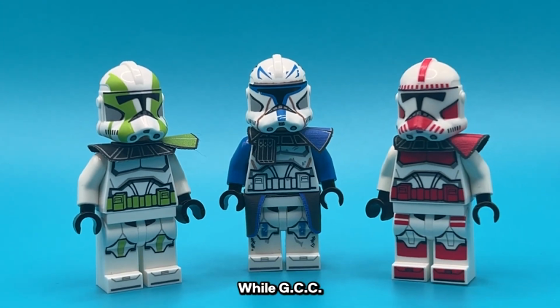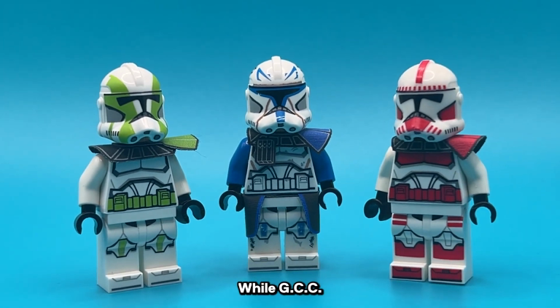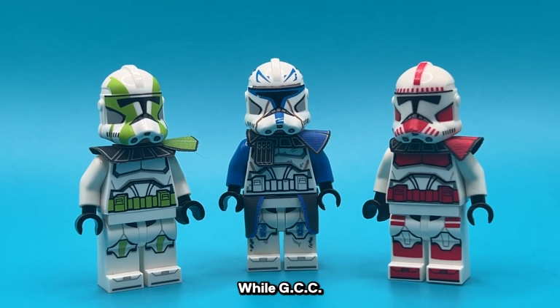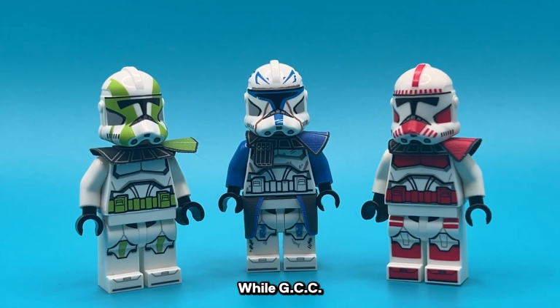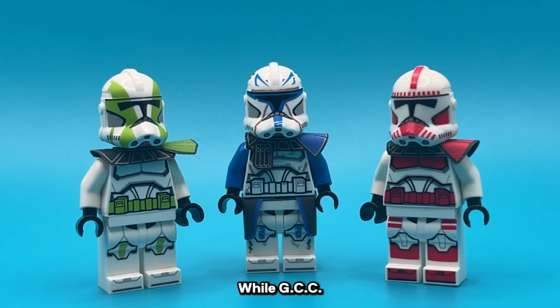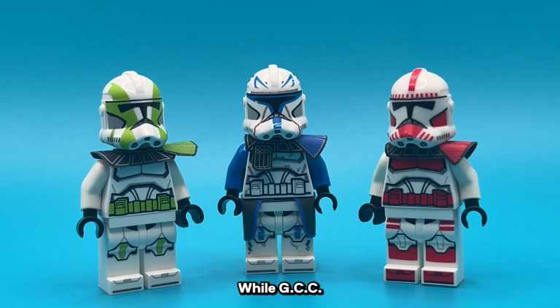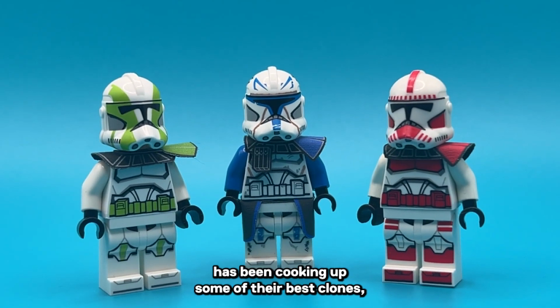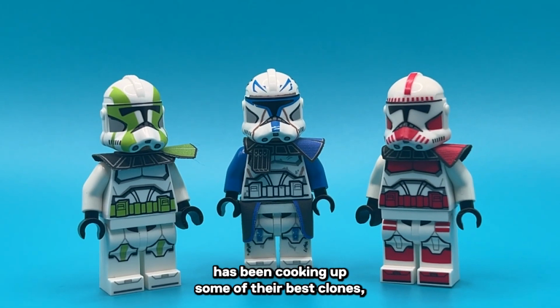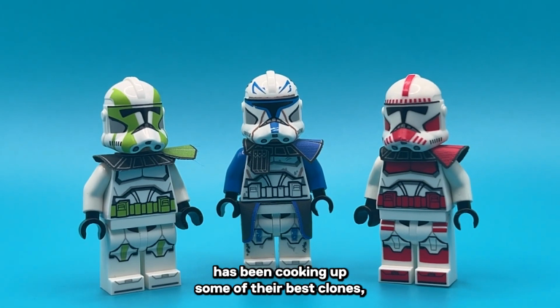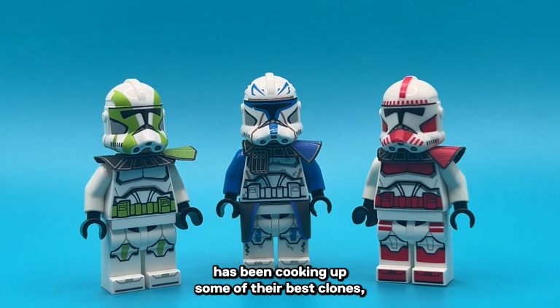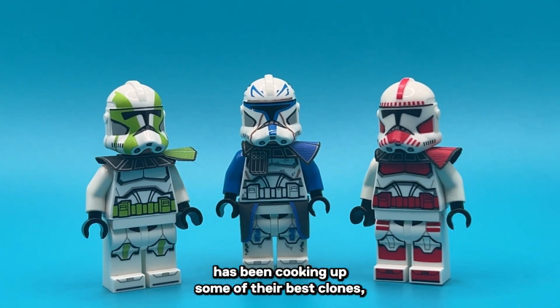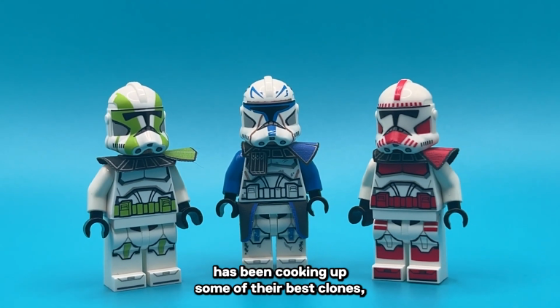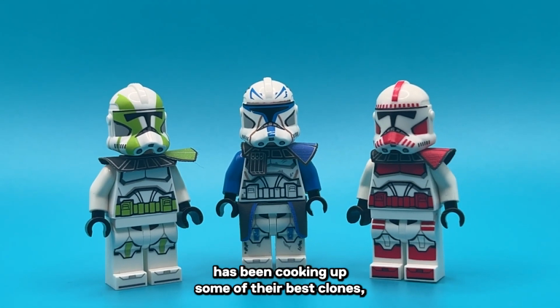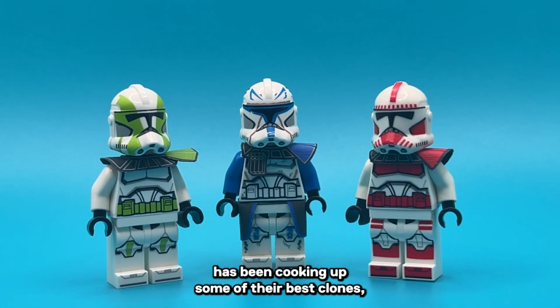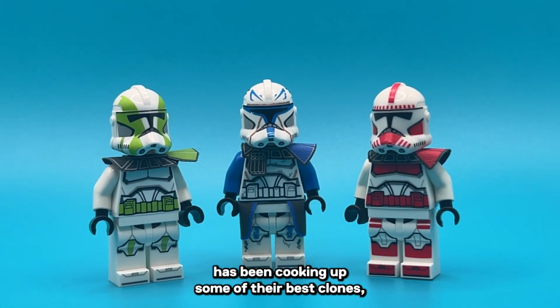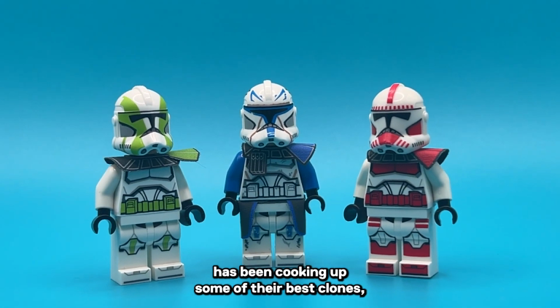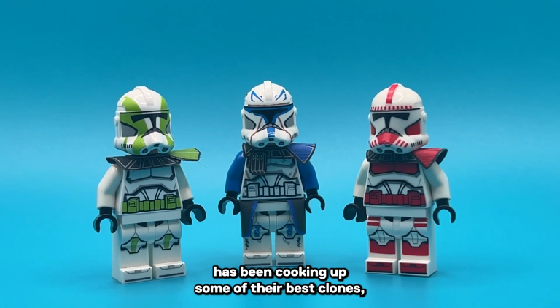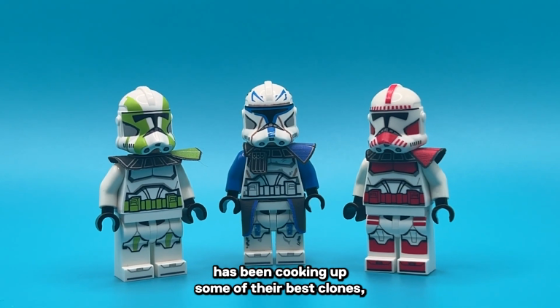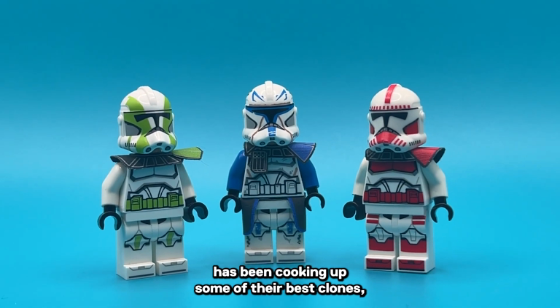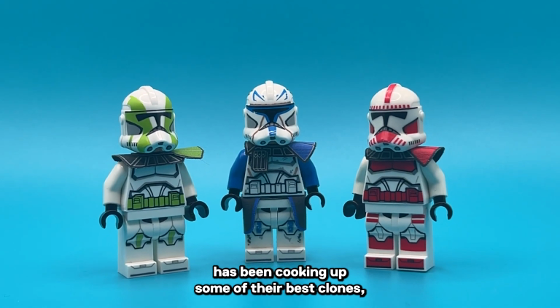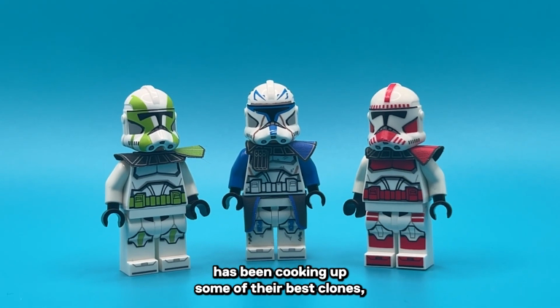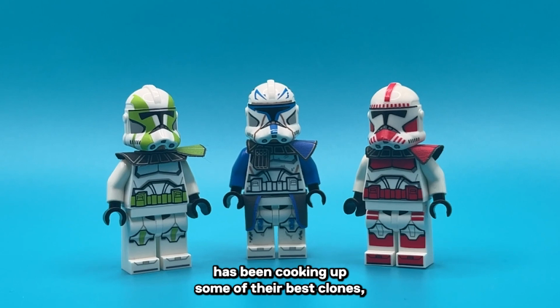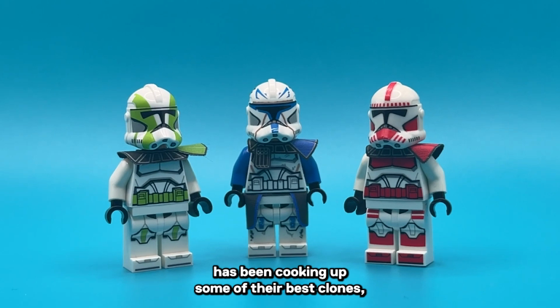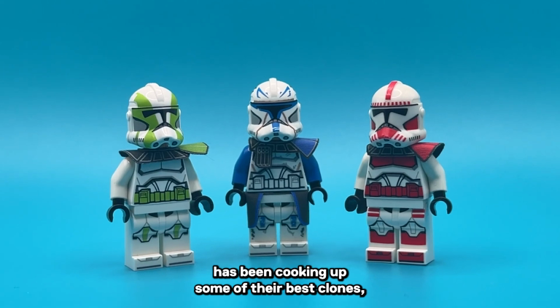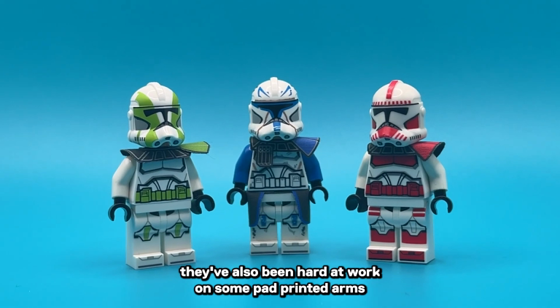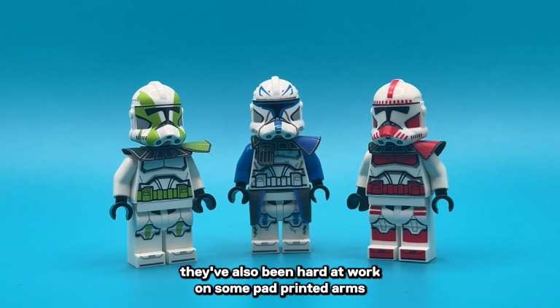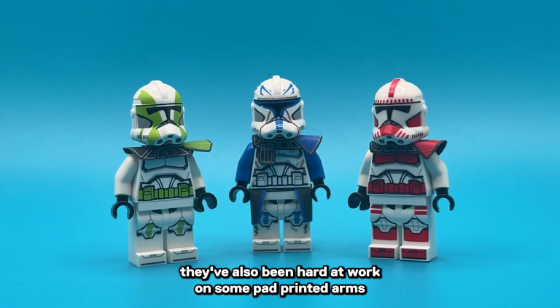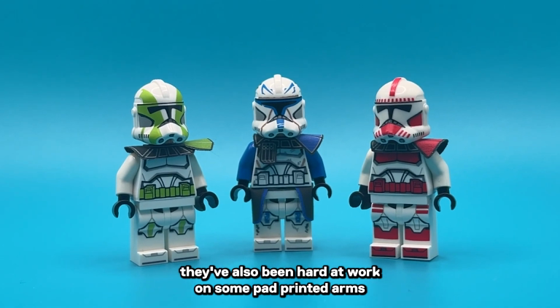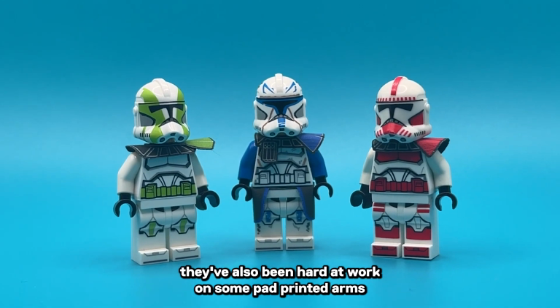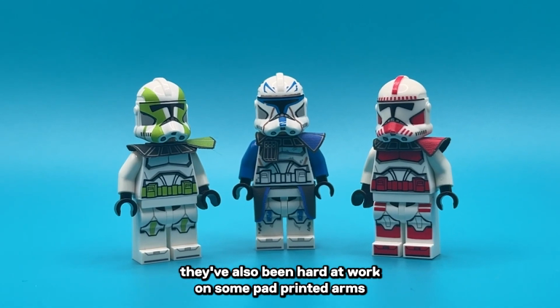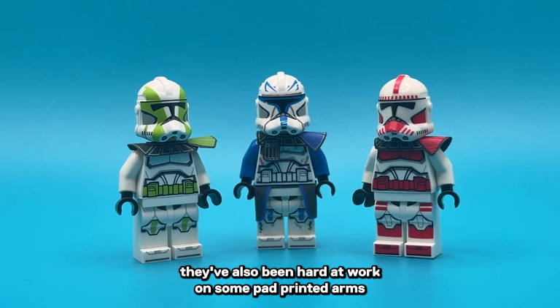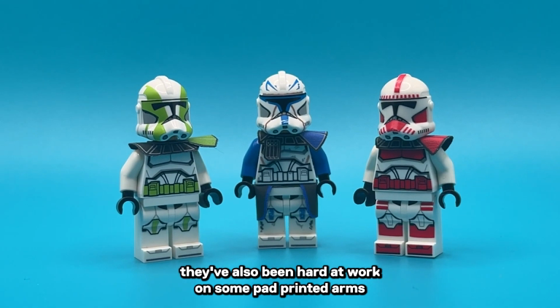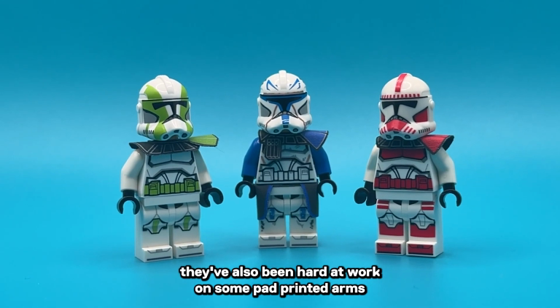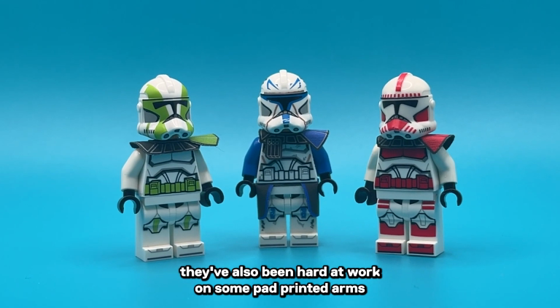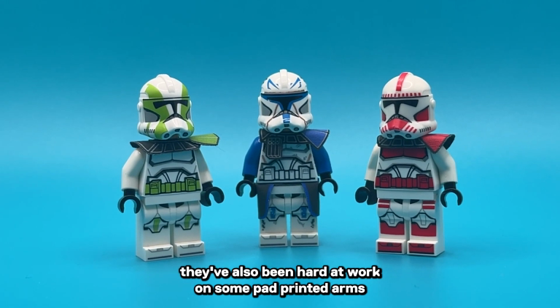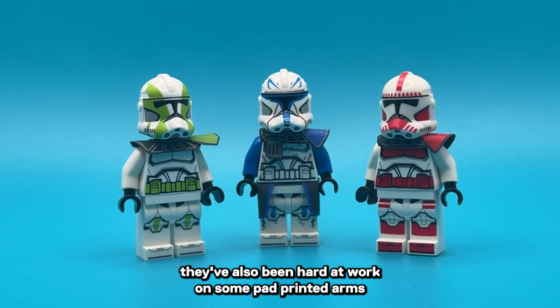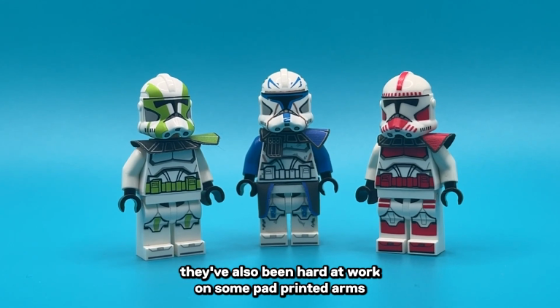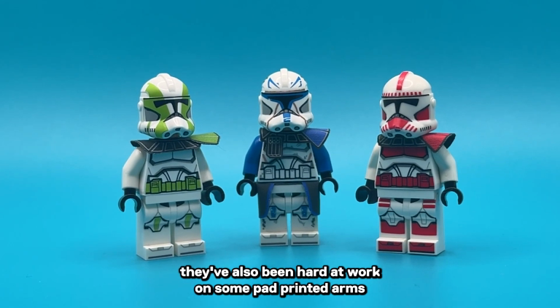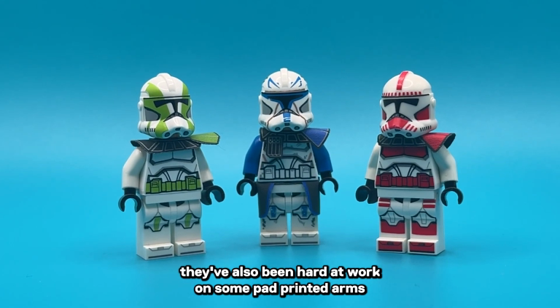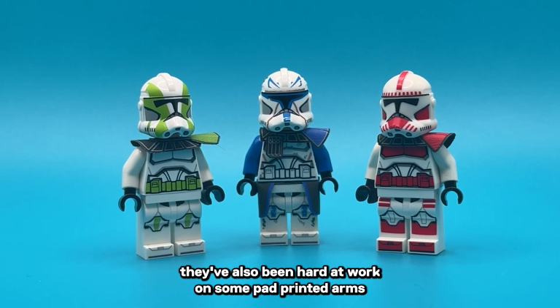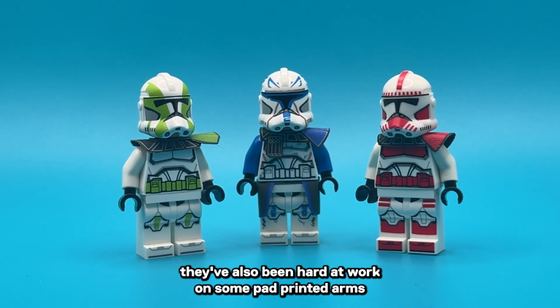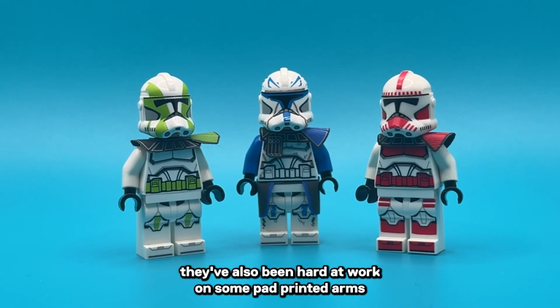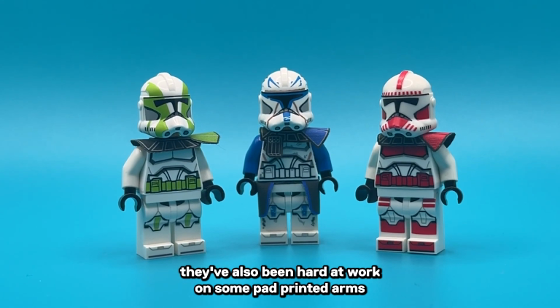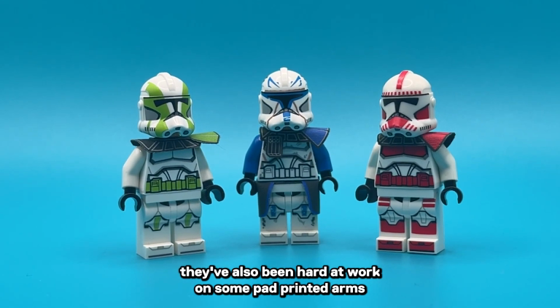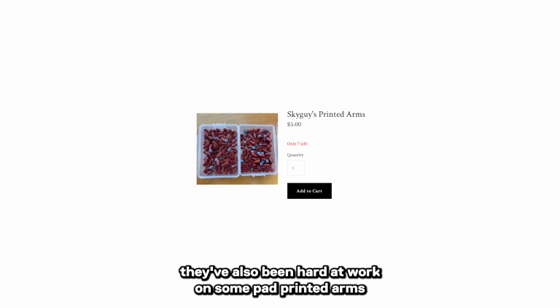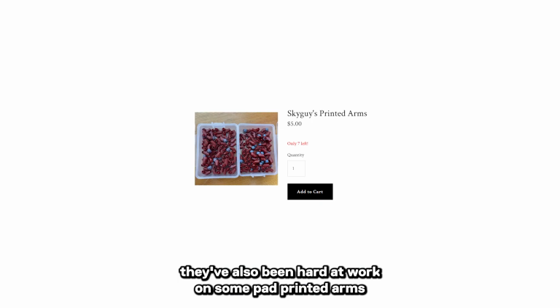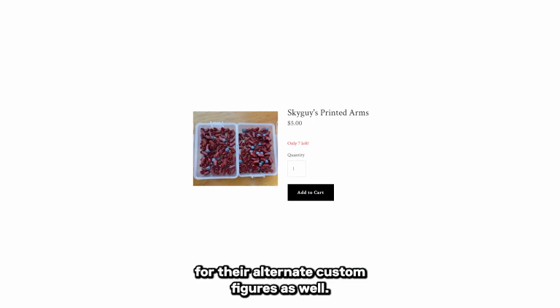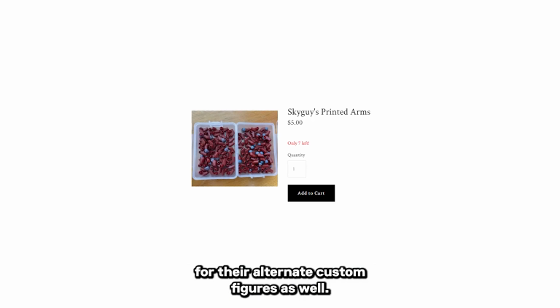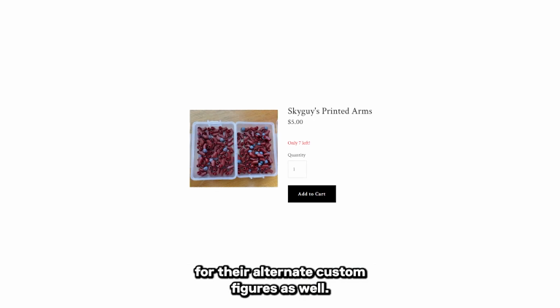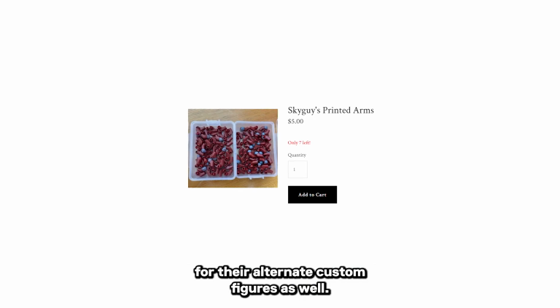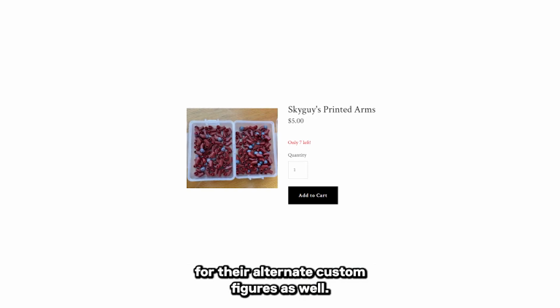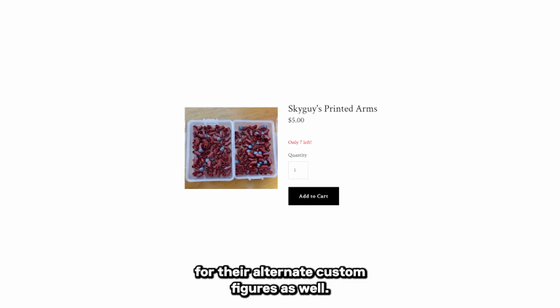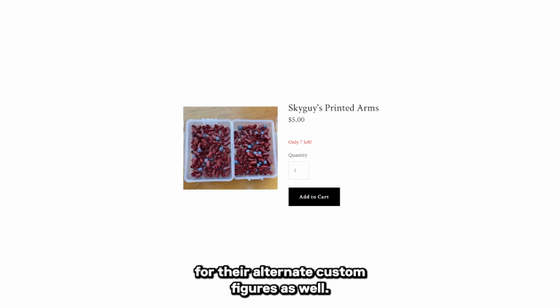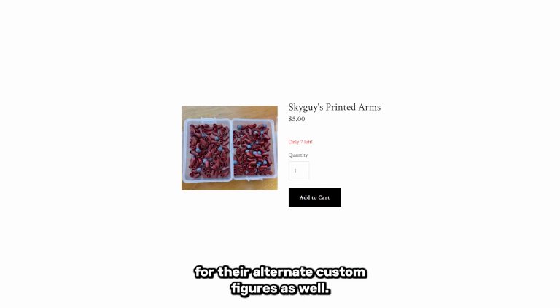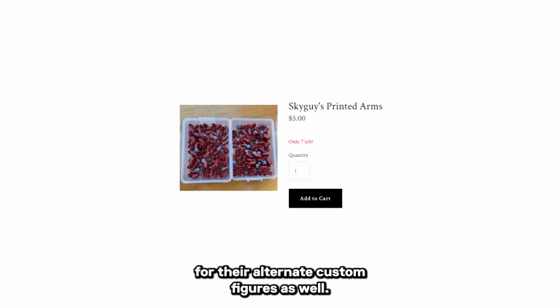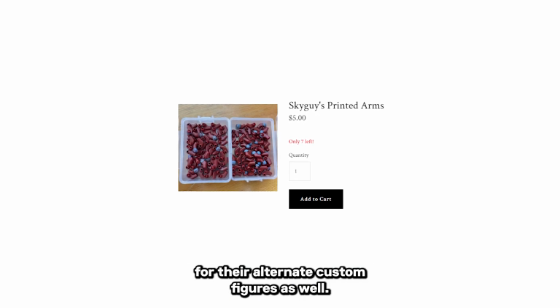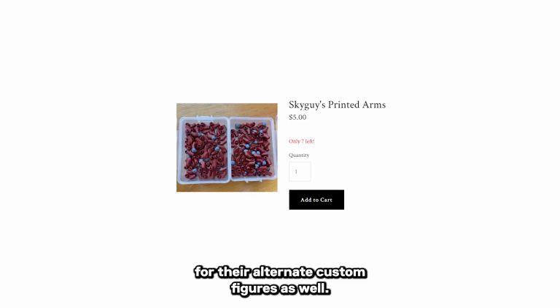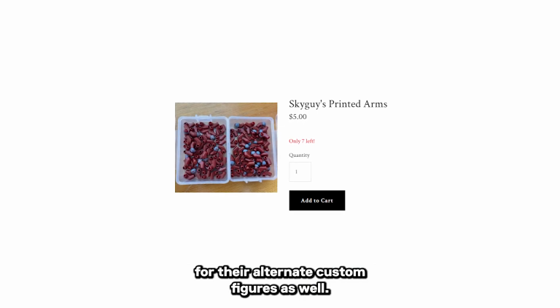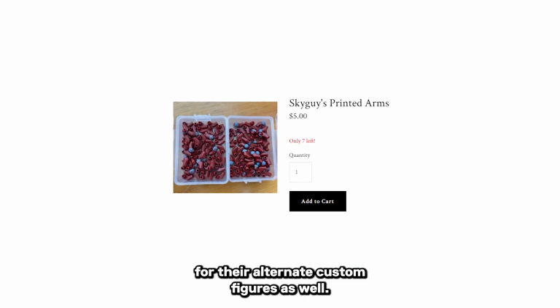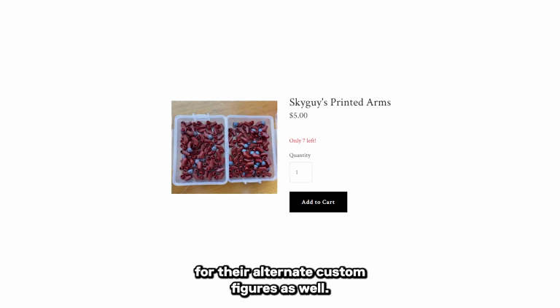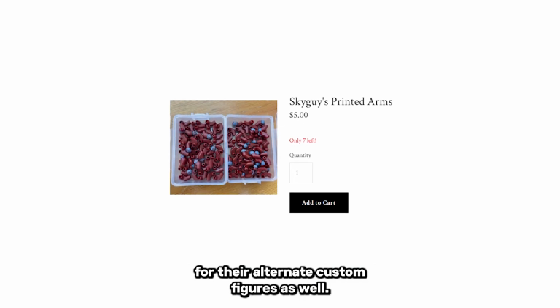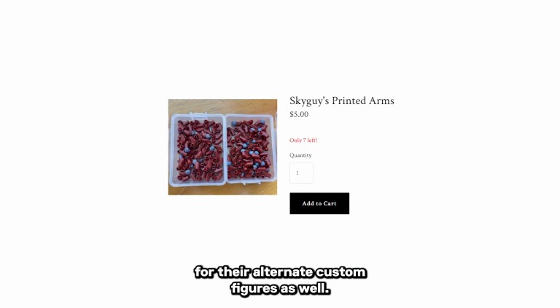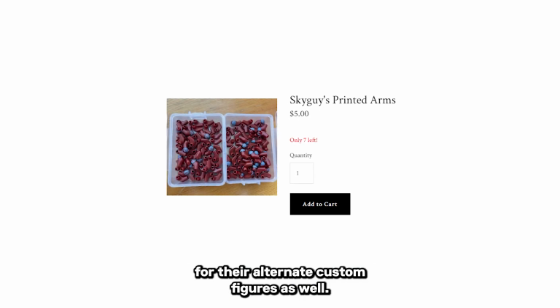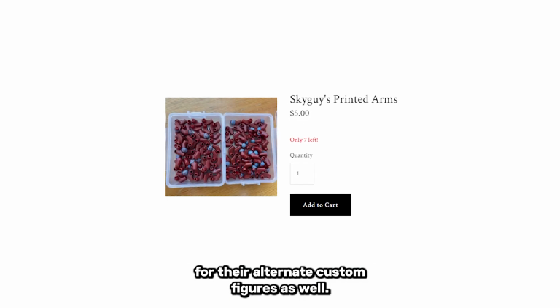While GCC has been cooking up some of their best clones, they've also been hard at work on some pad-printed arms for their alternate custom figures as well.